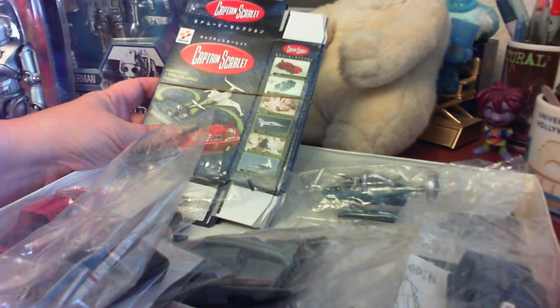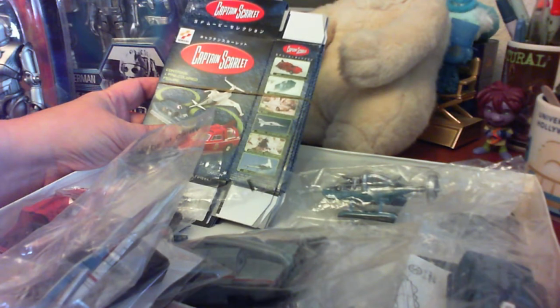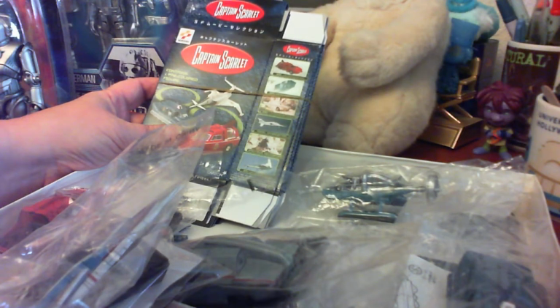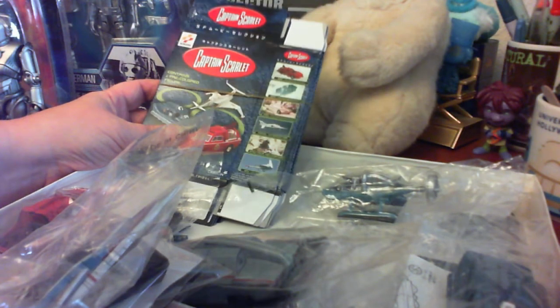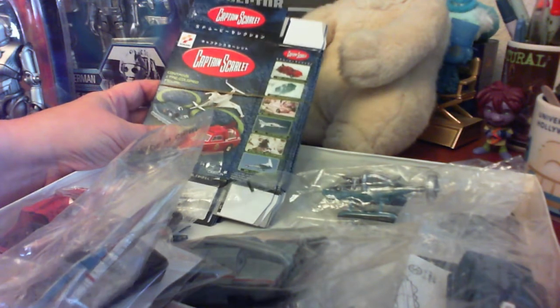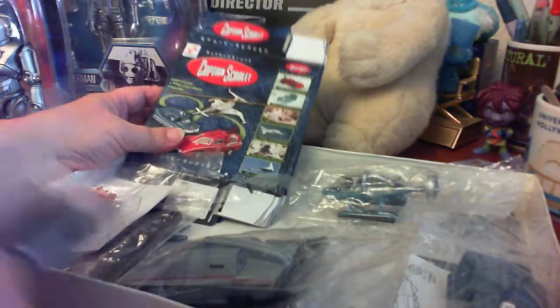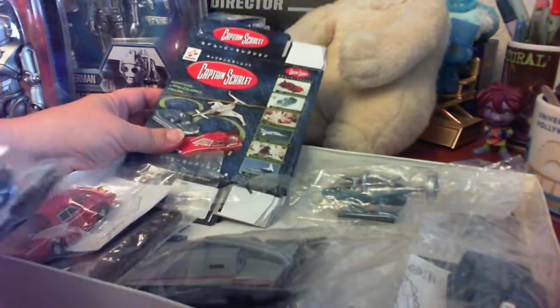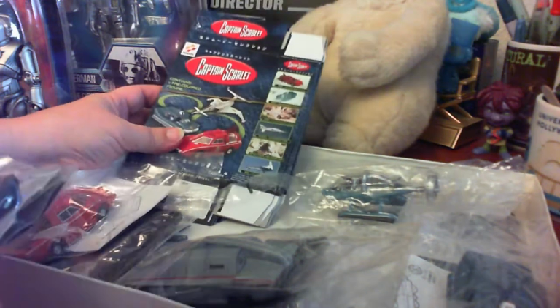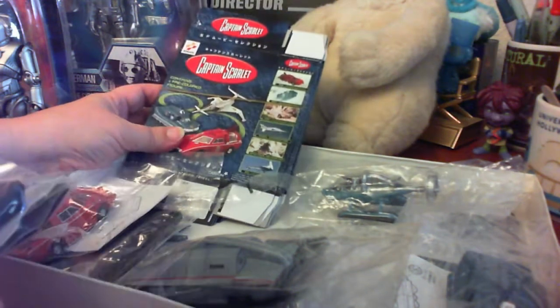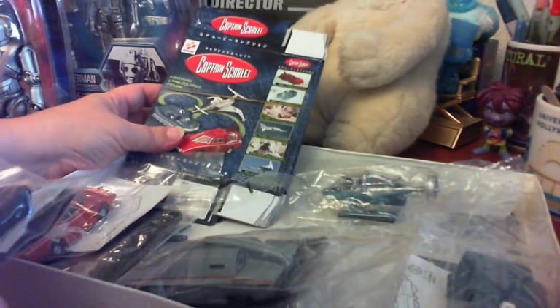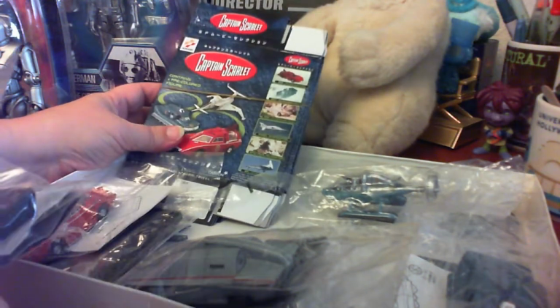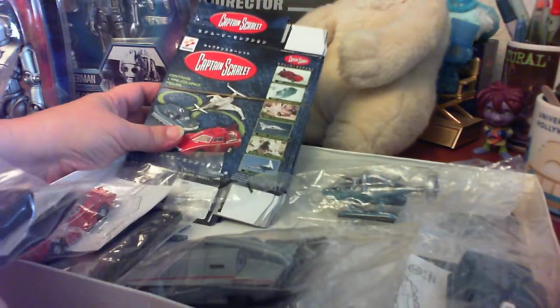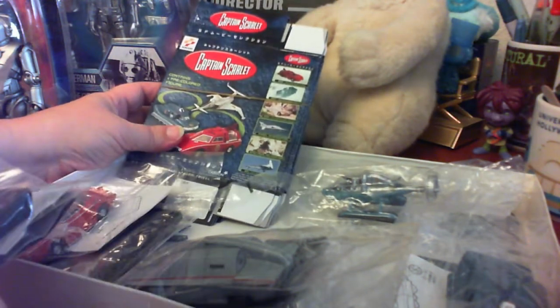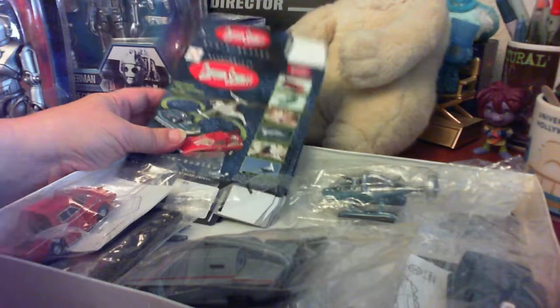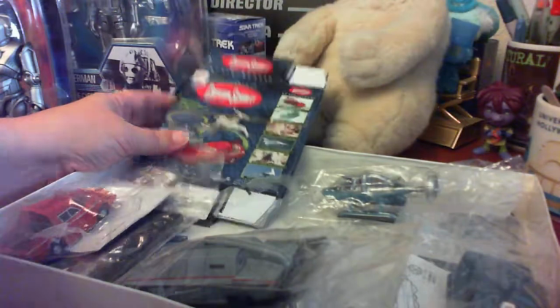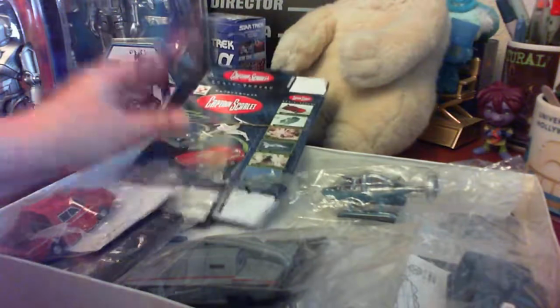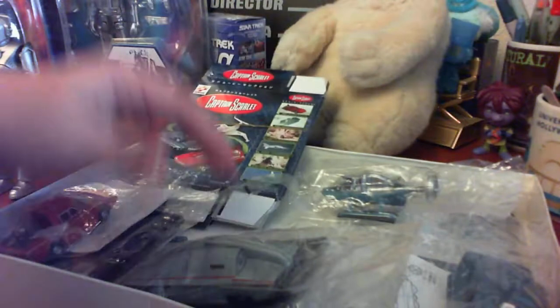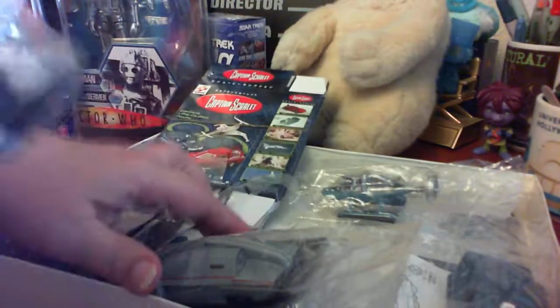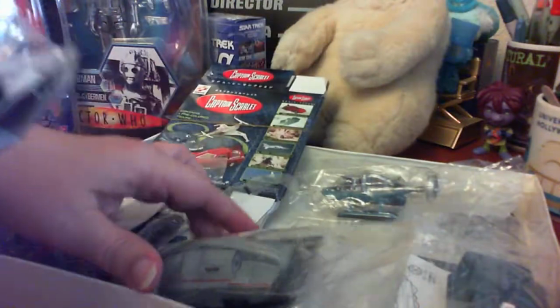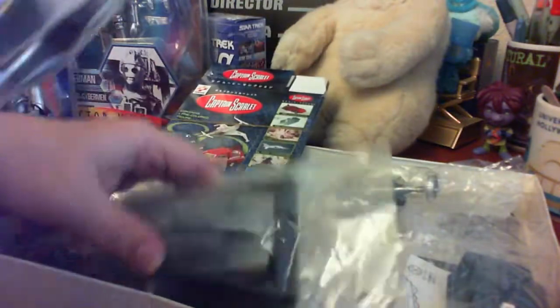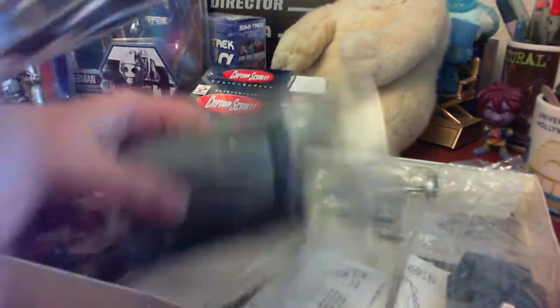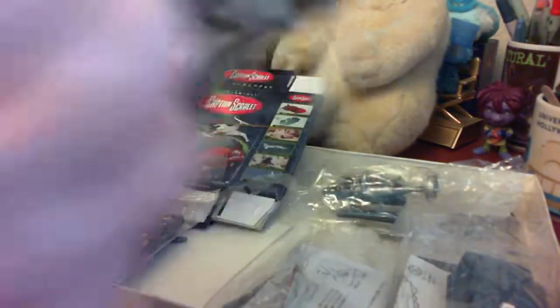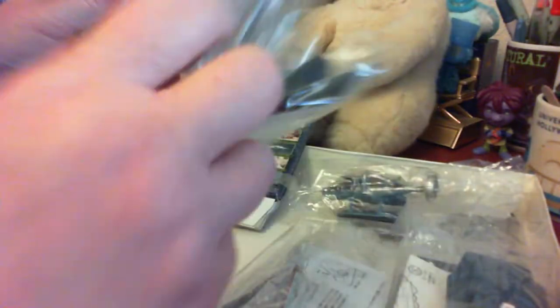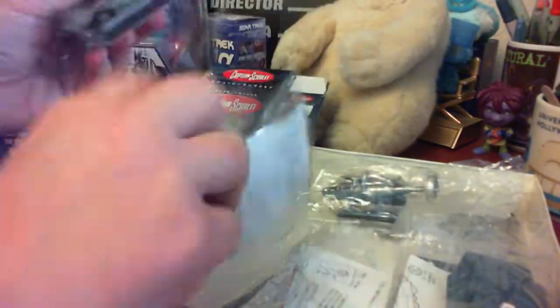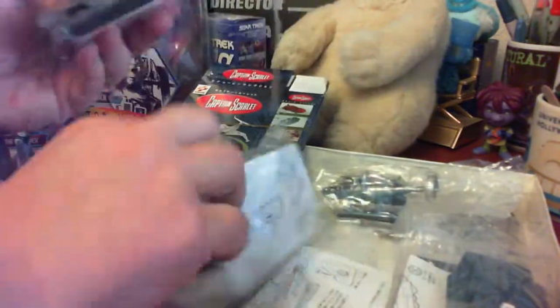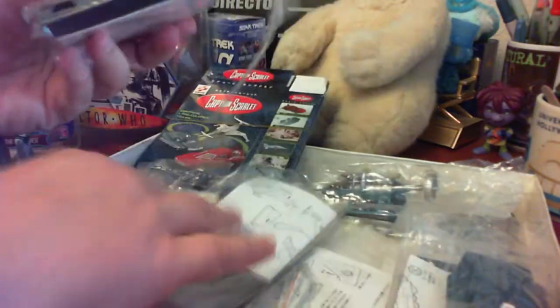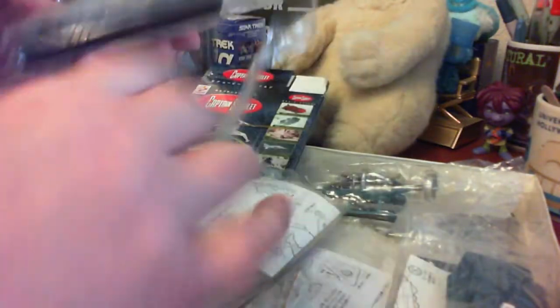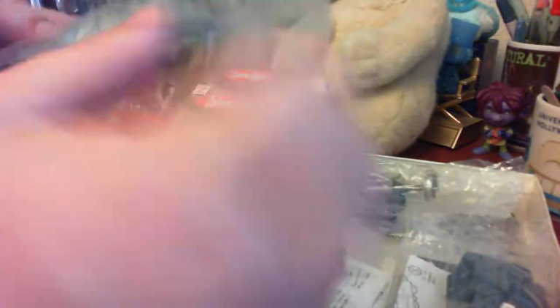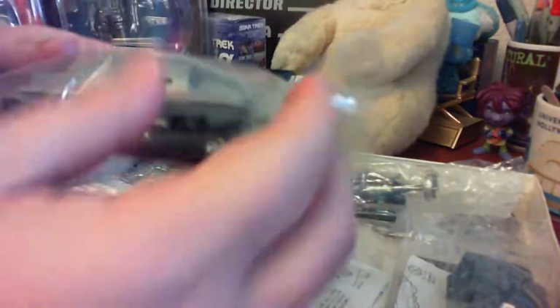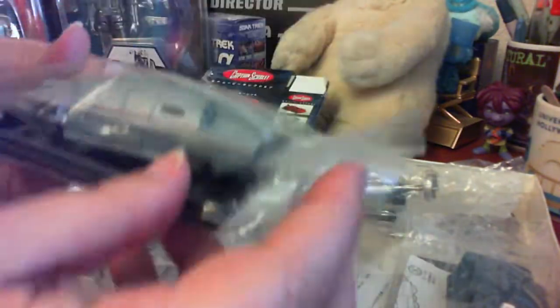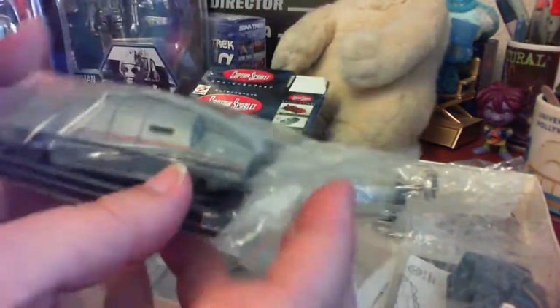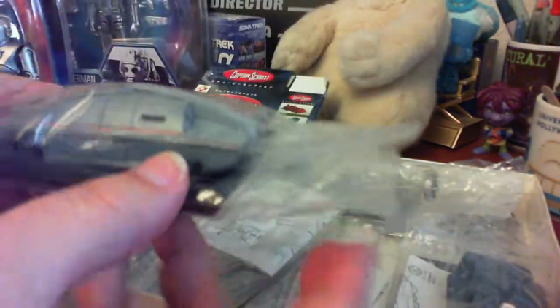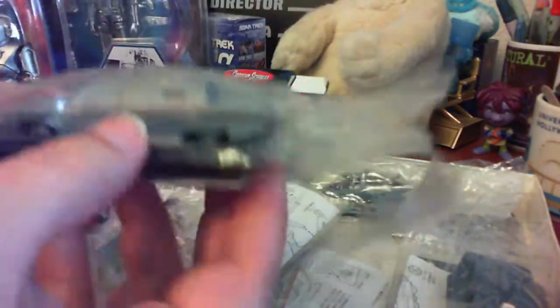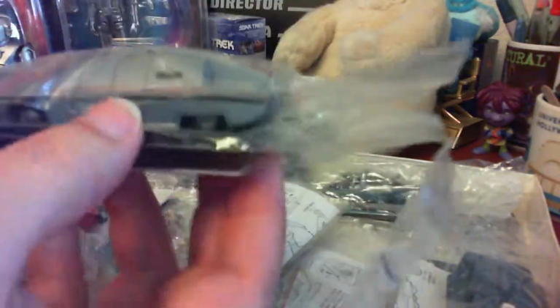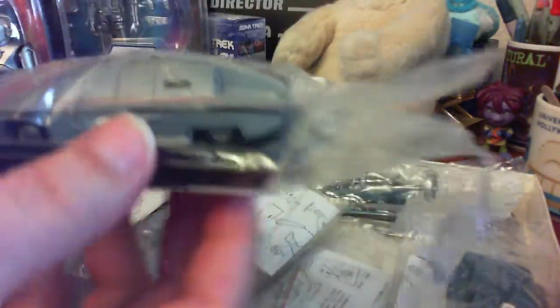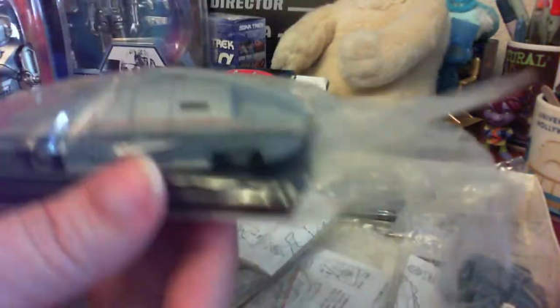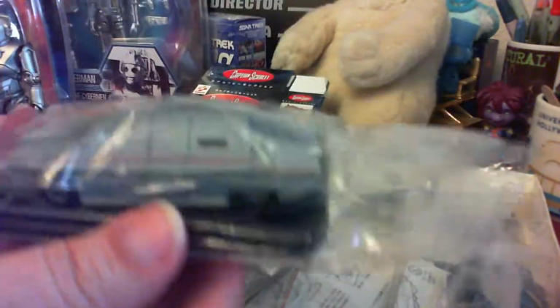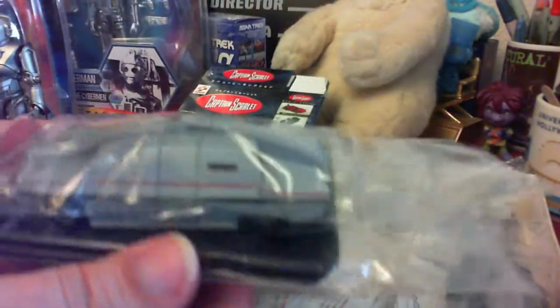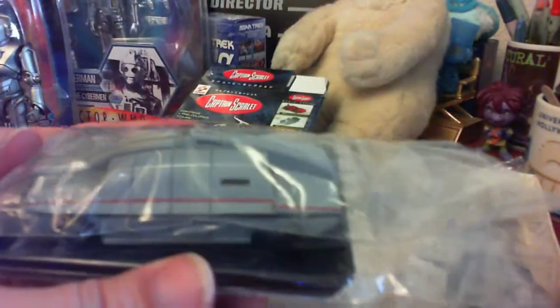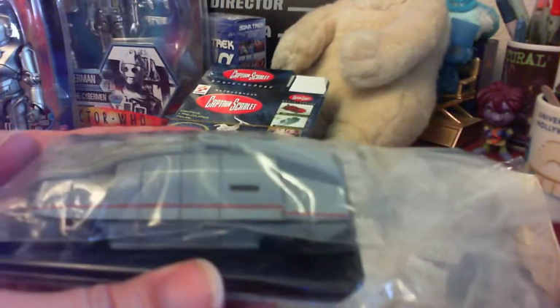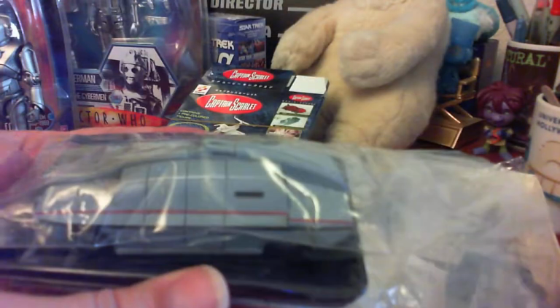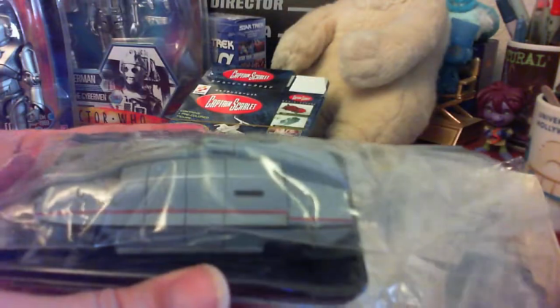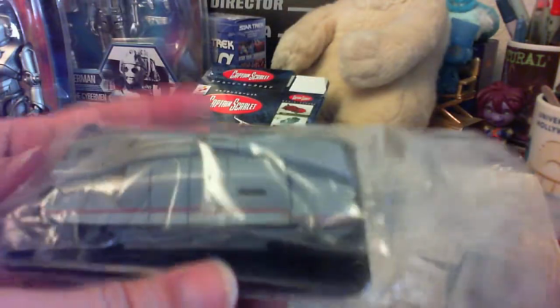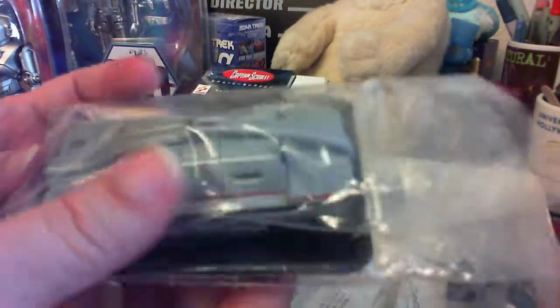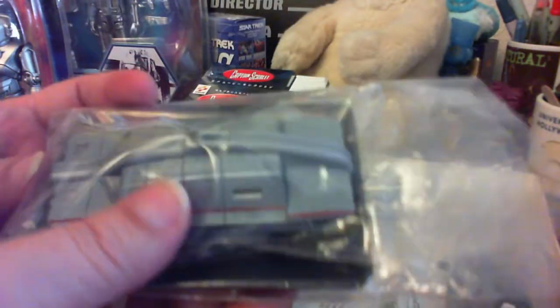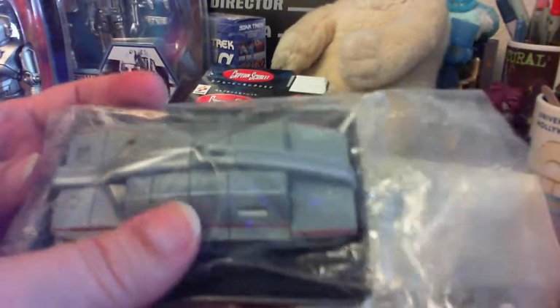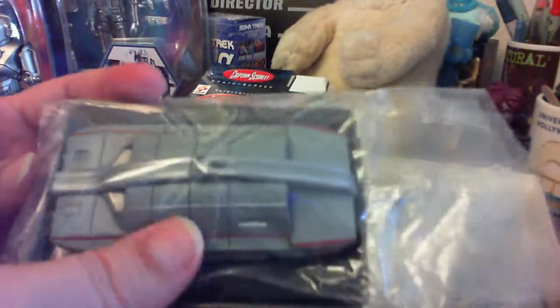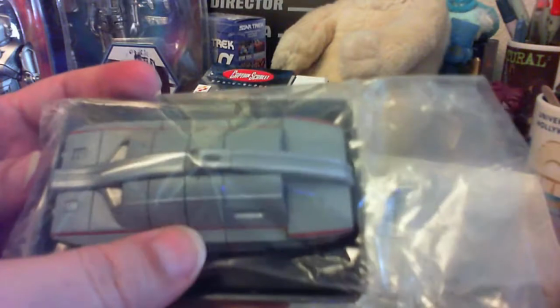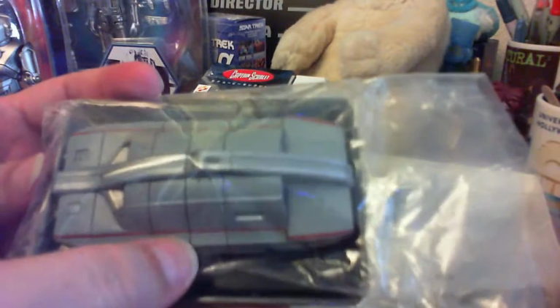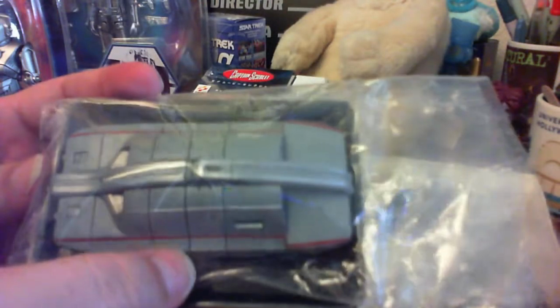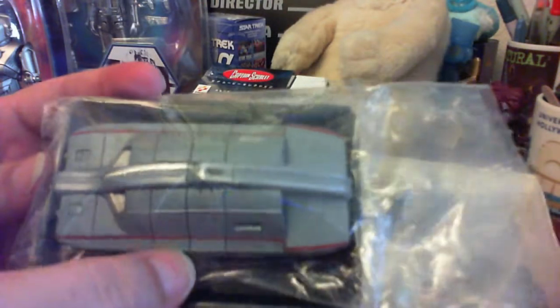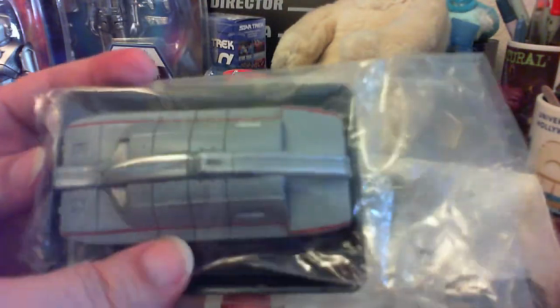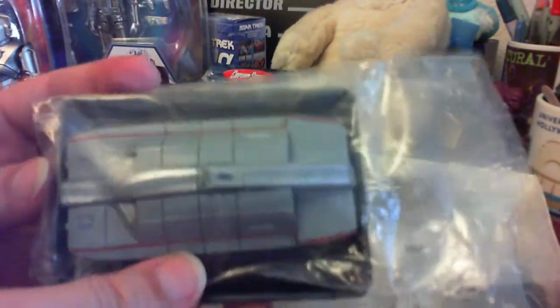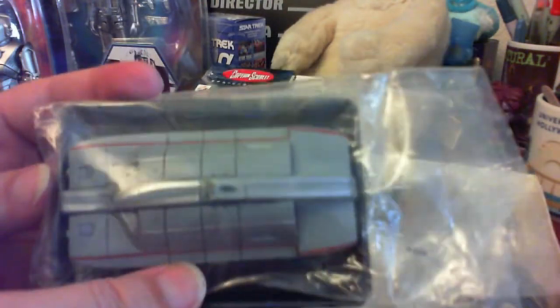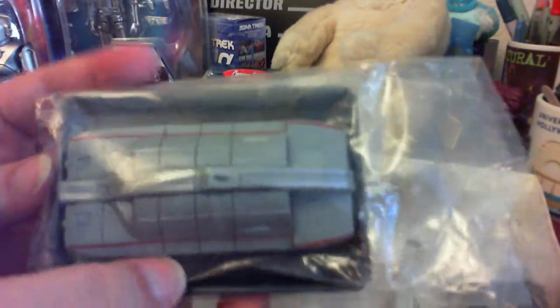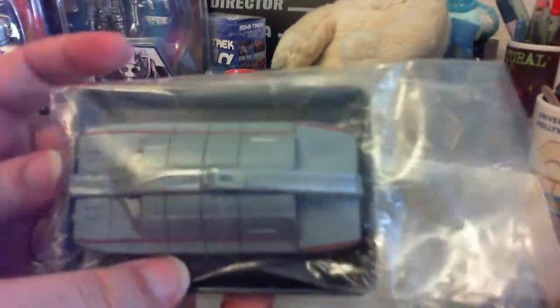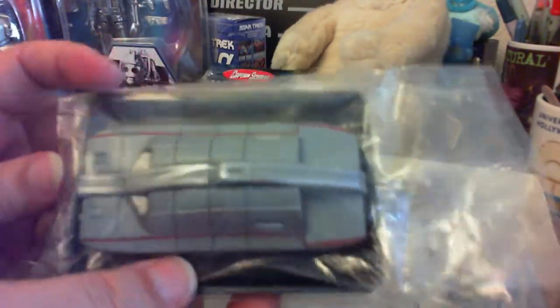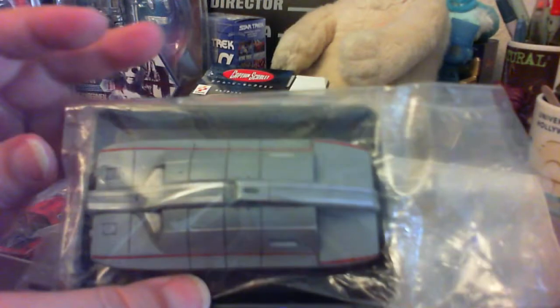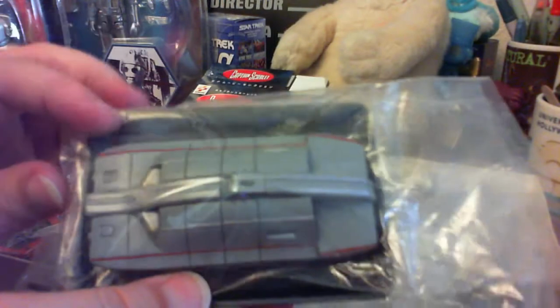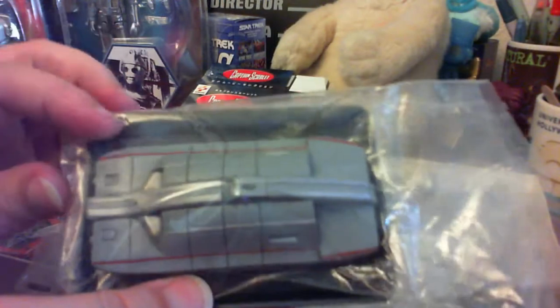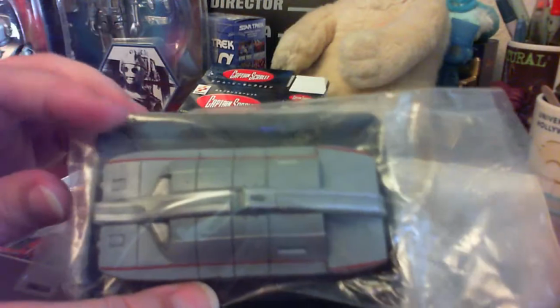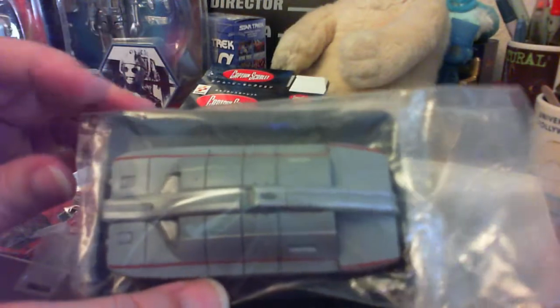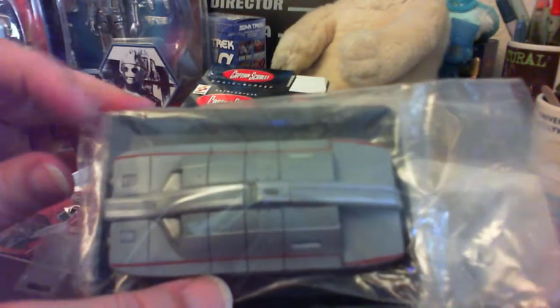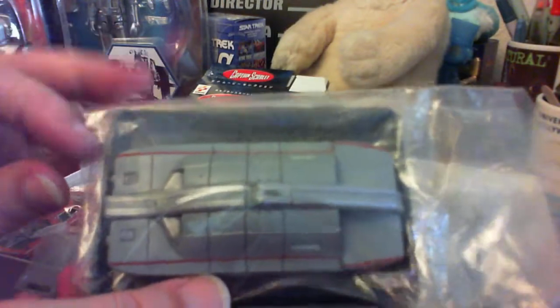They're plastic but pretty heavy-duty. We have the Spectrum Pursuit Vehicle — Spectrum is green — and we have the Maximum Security Vehicle. Pretty cool.